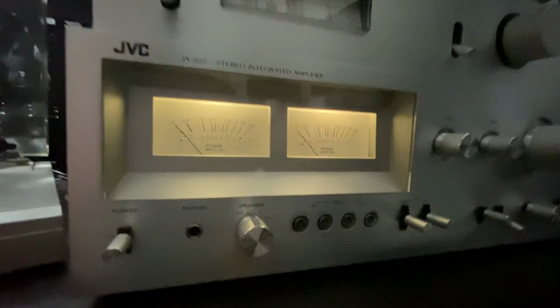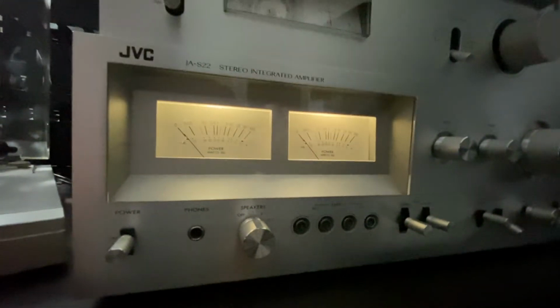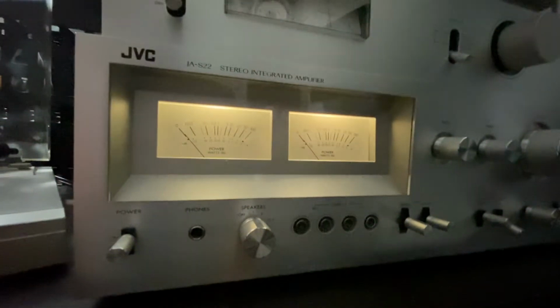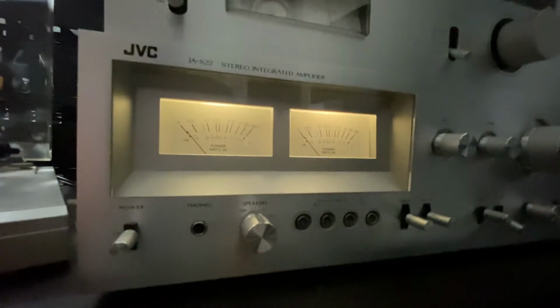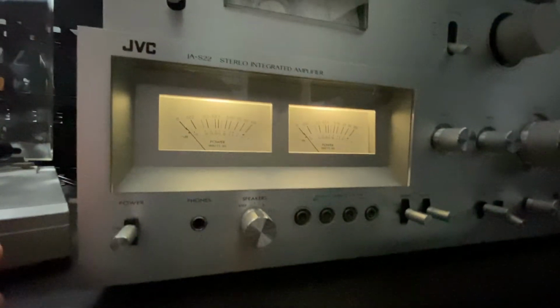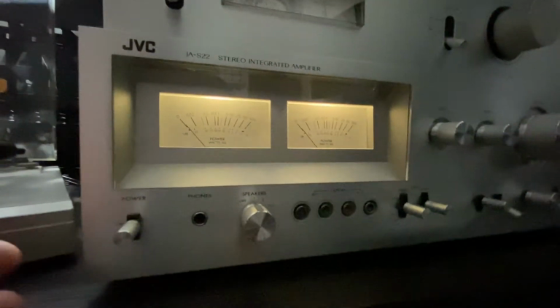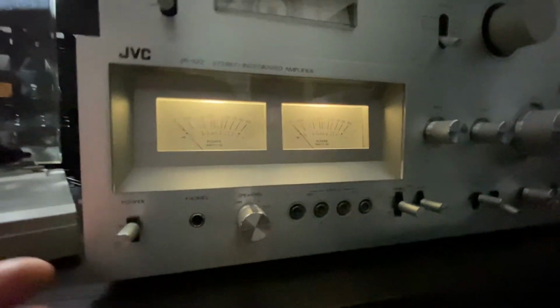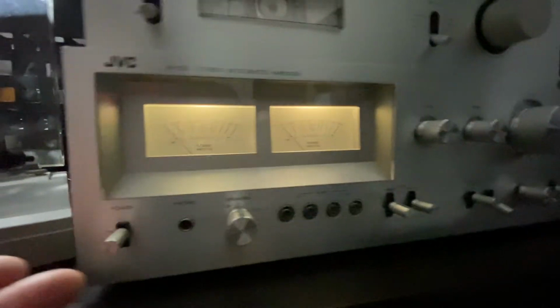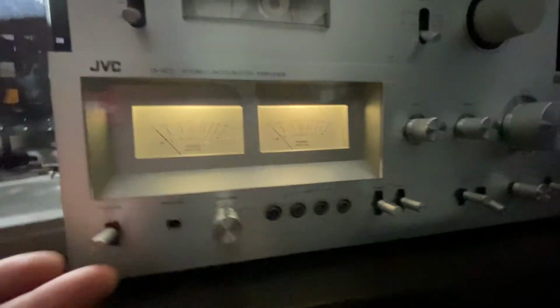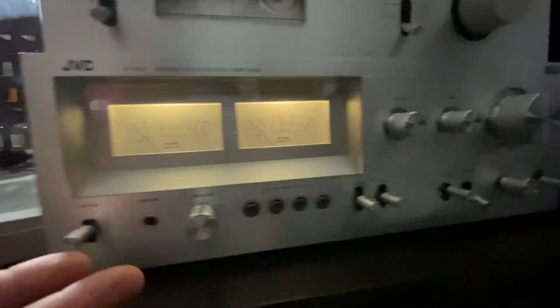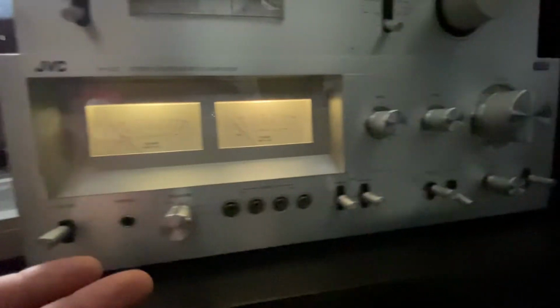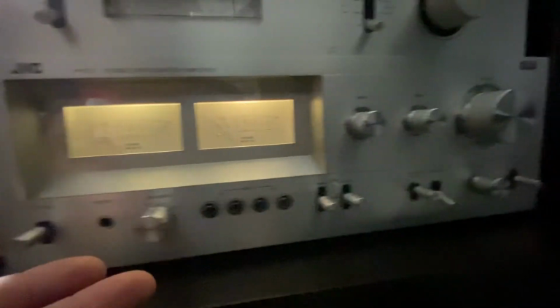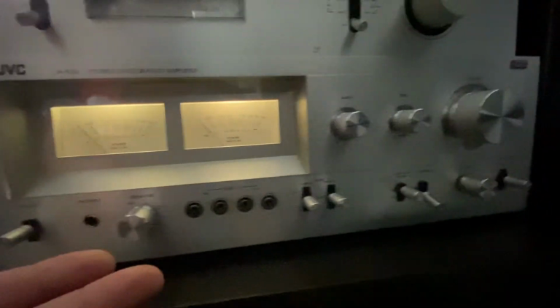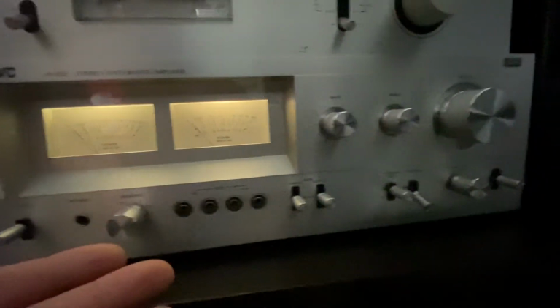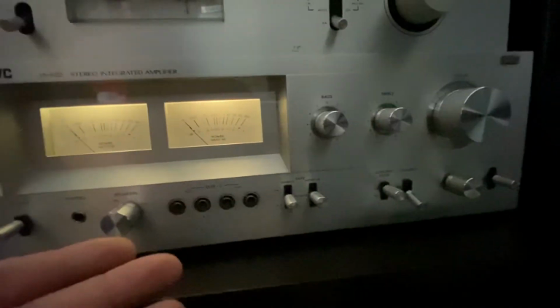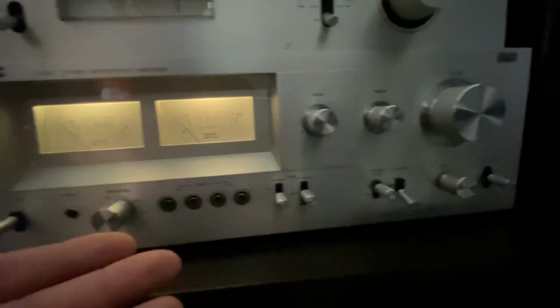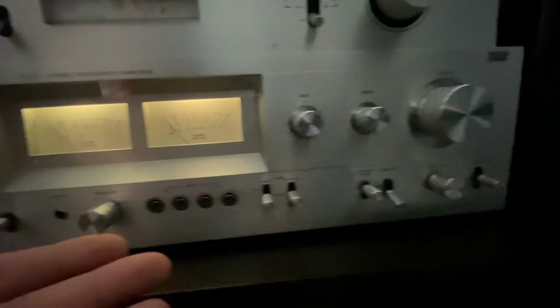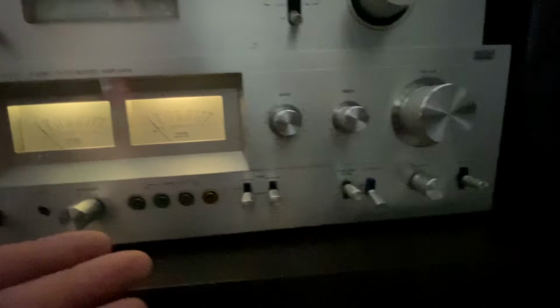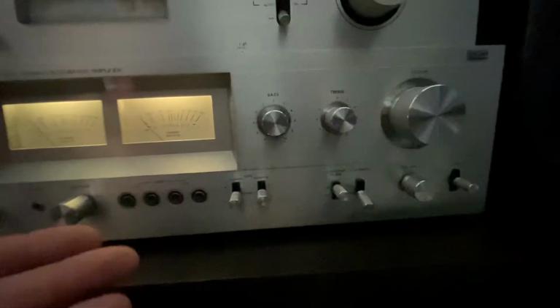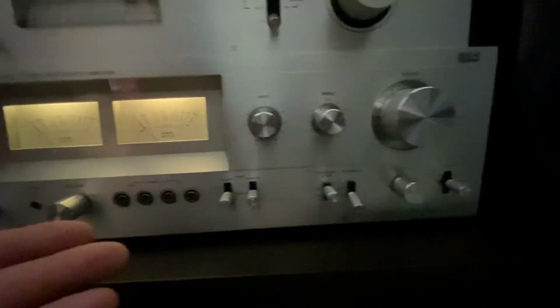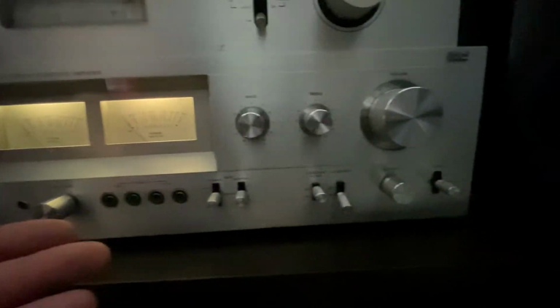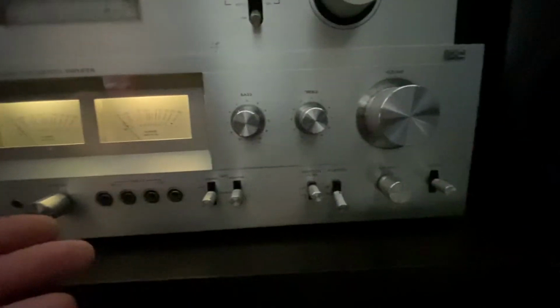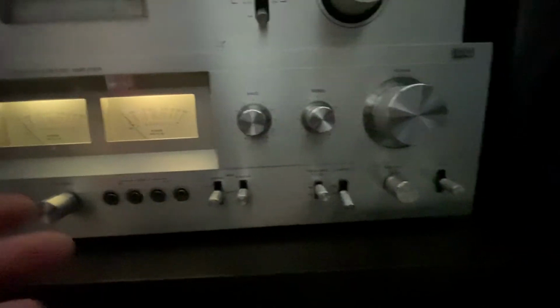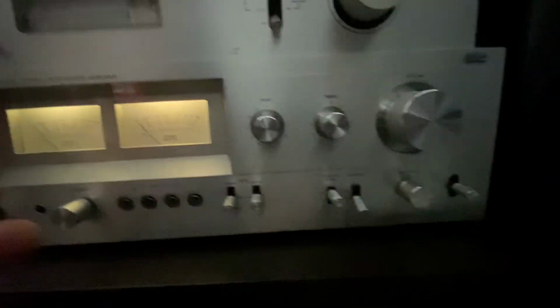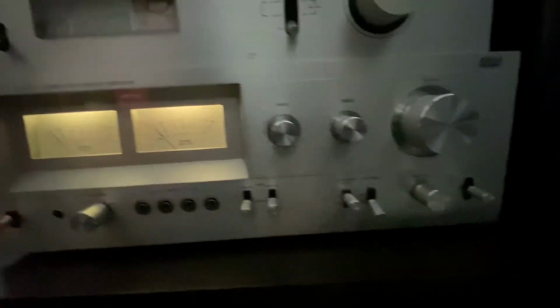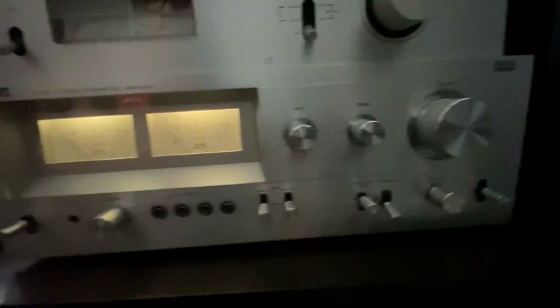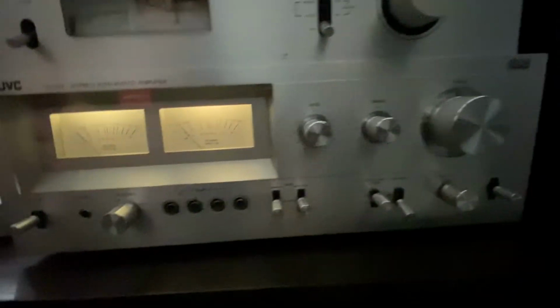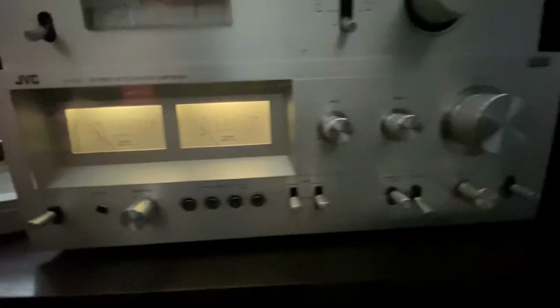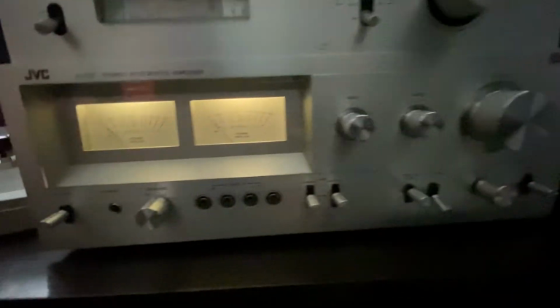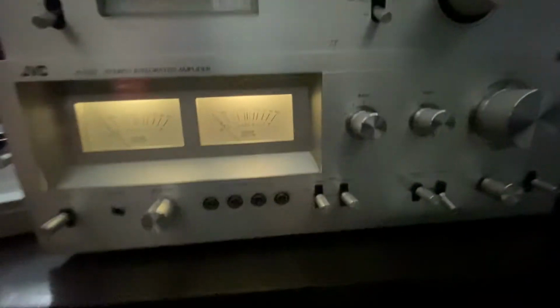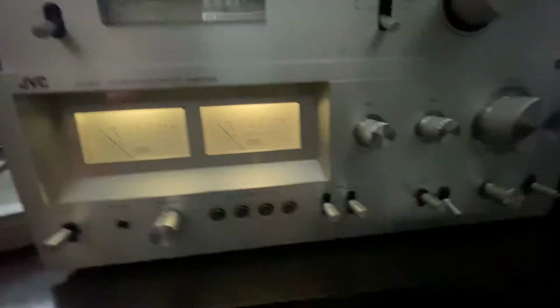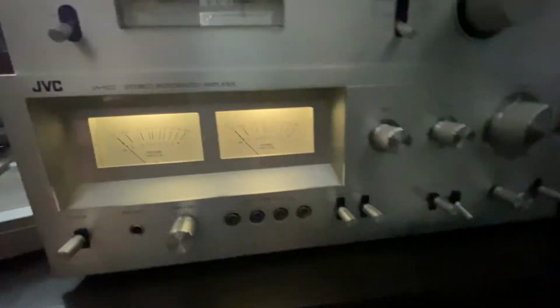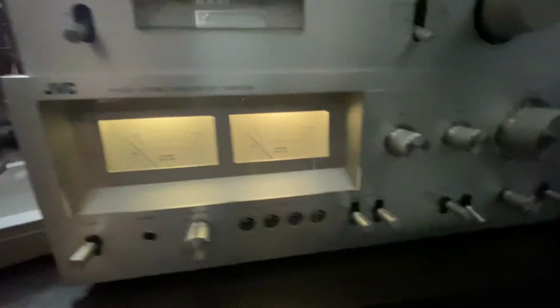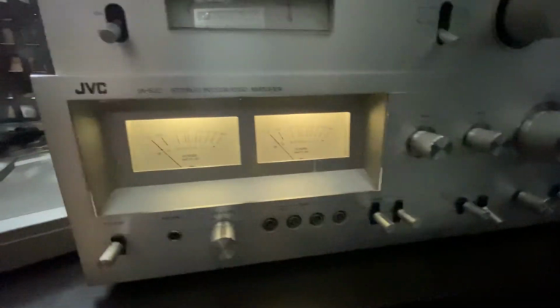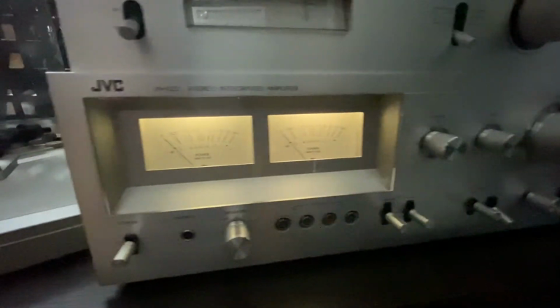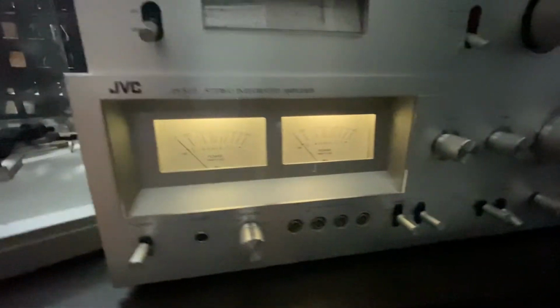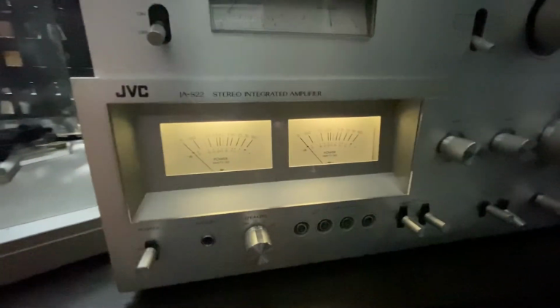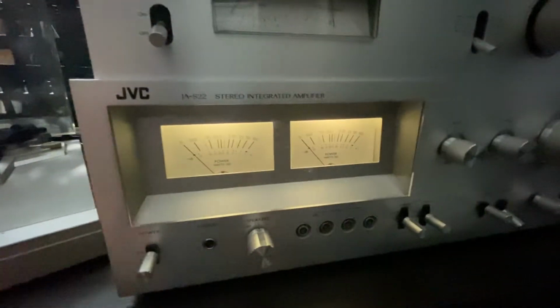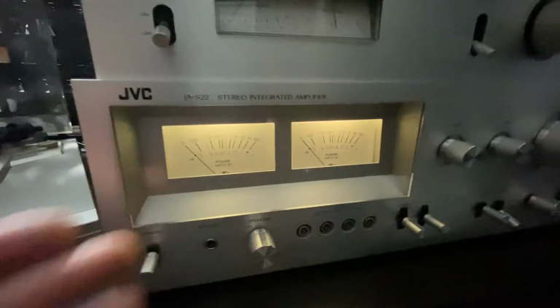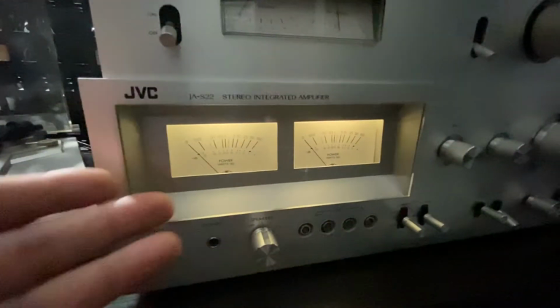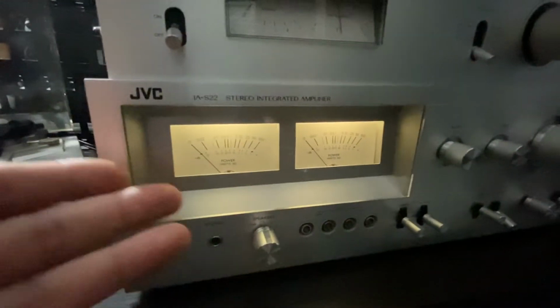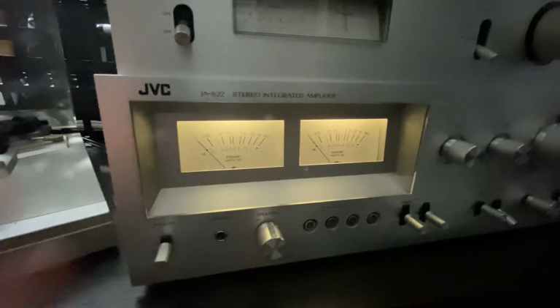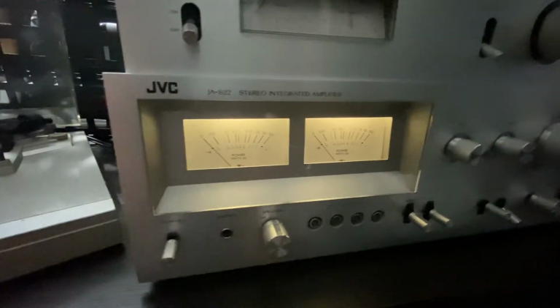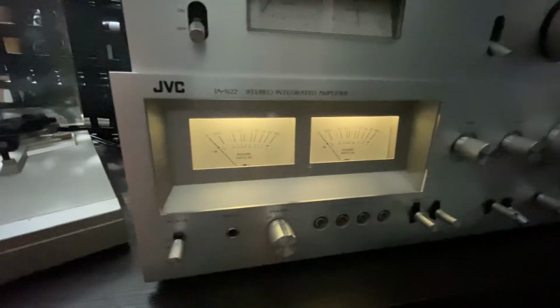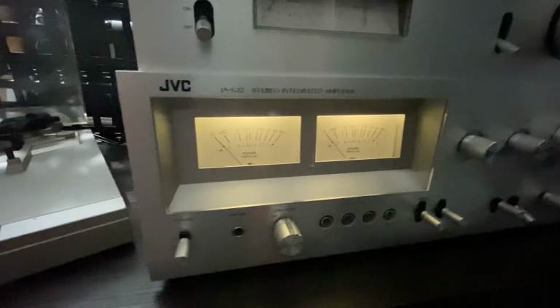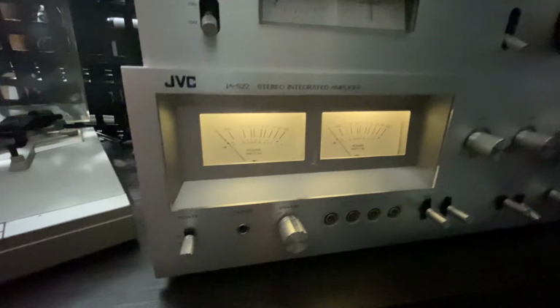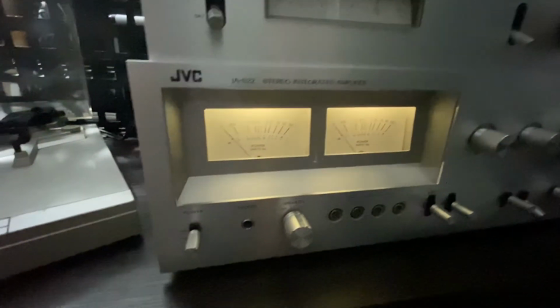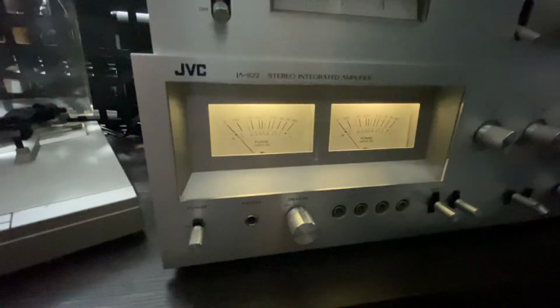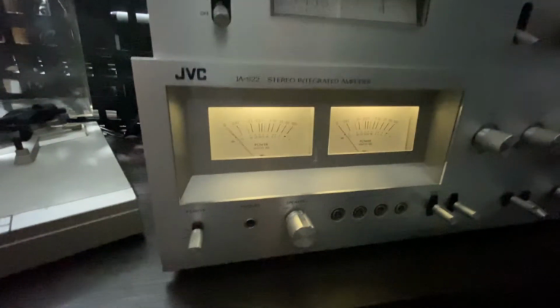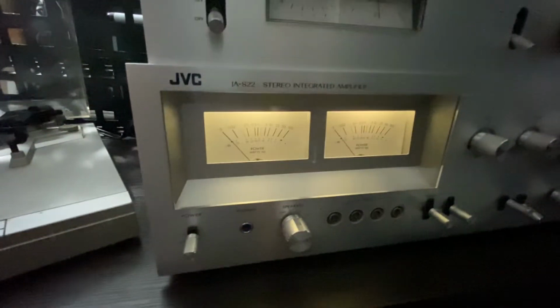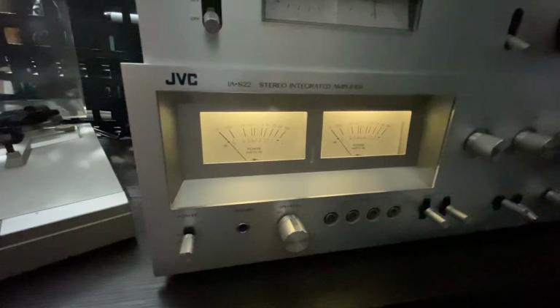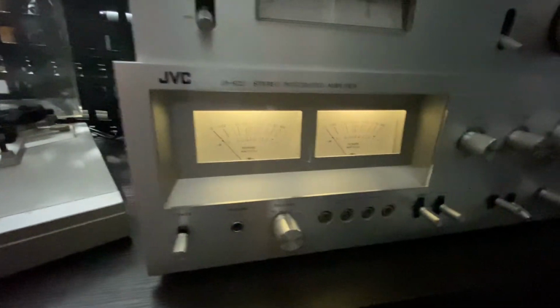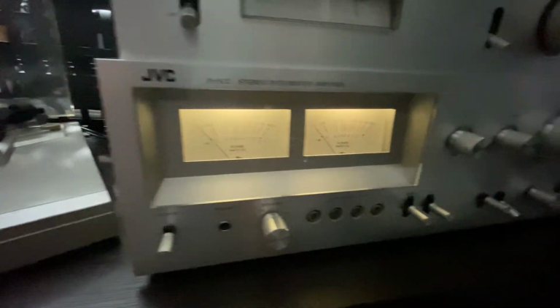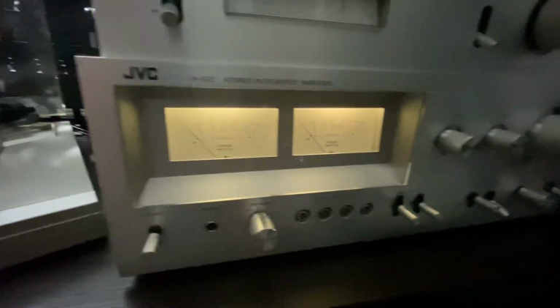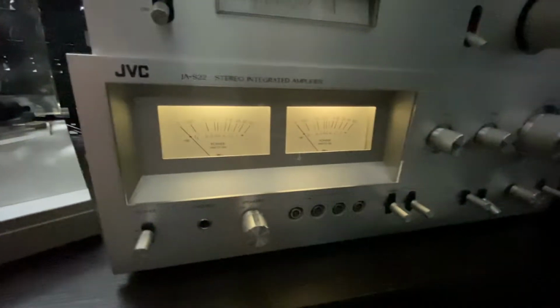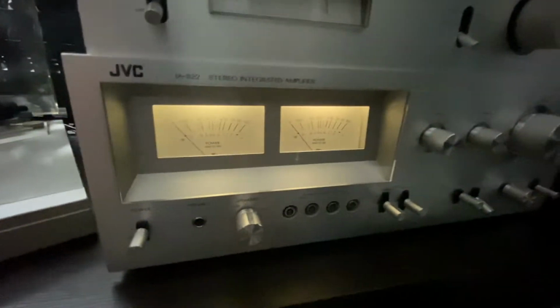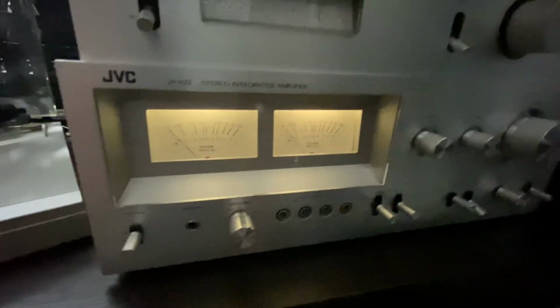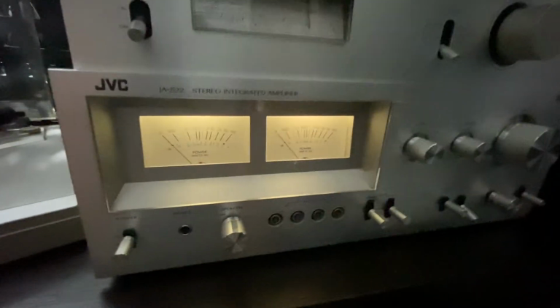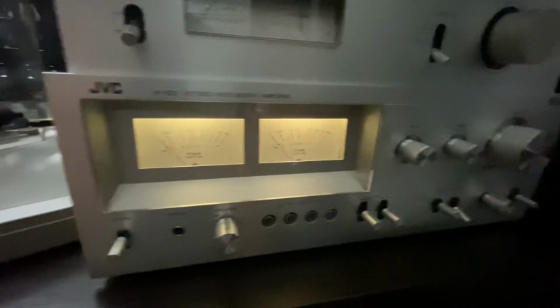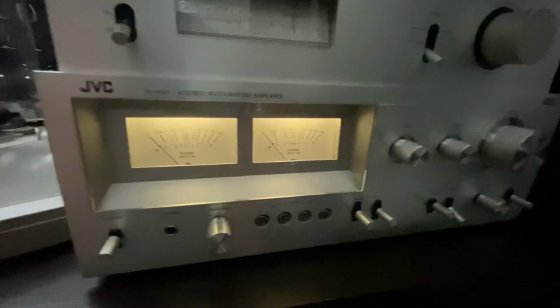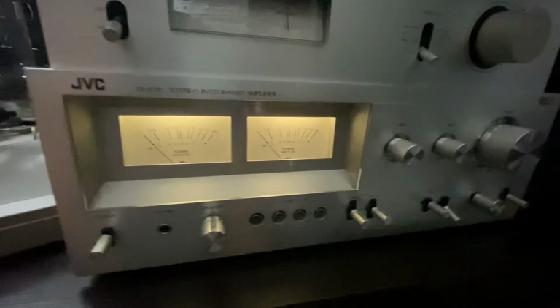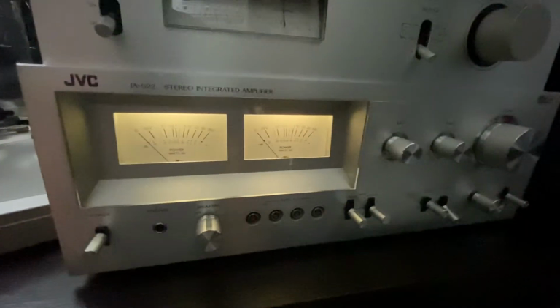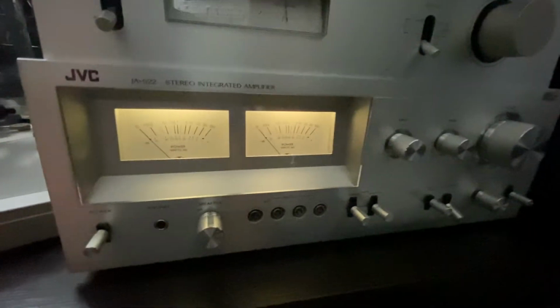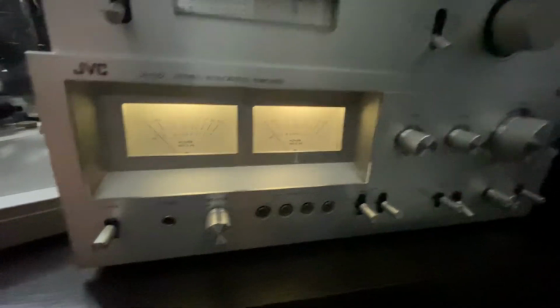So you guys can see the JVC integrated amplifier — very cool piece.